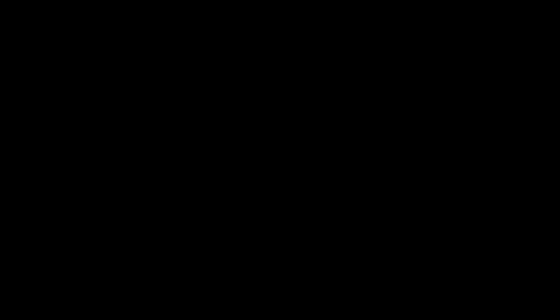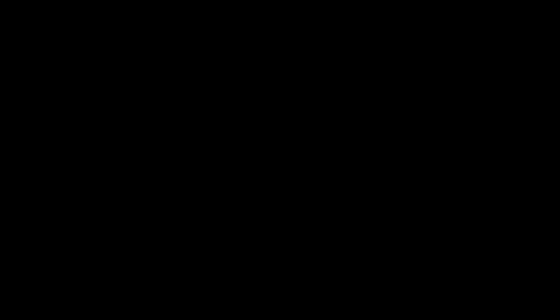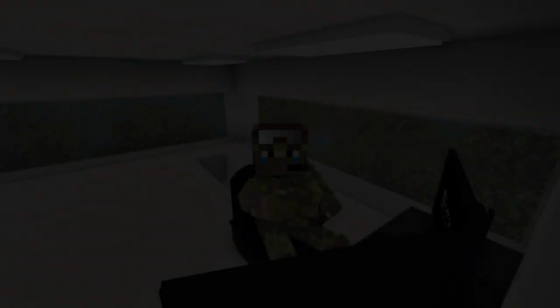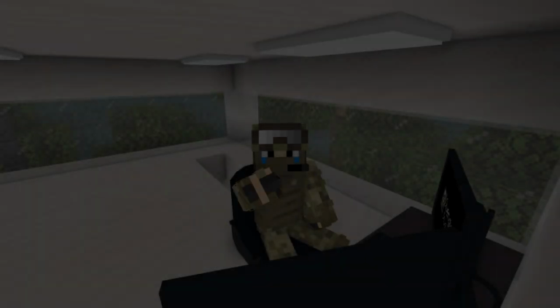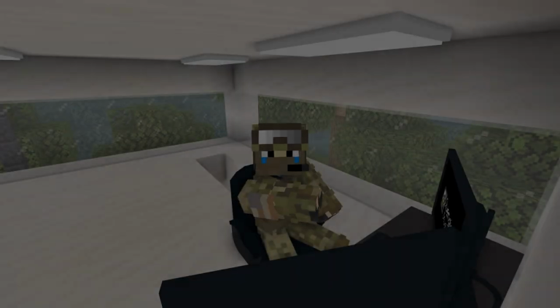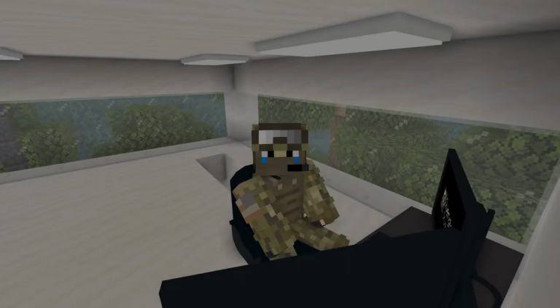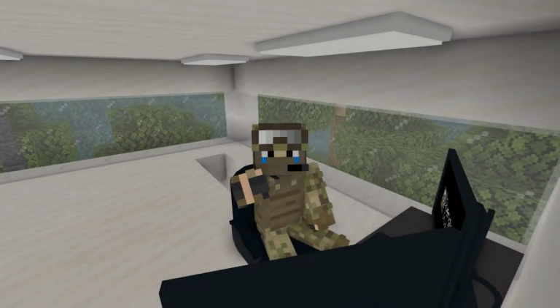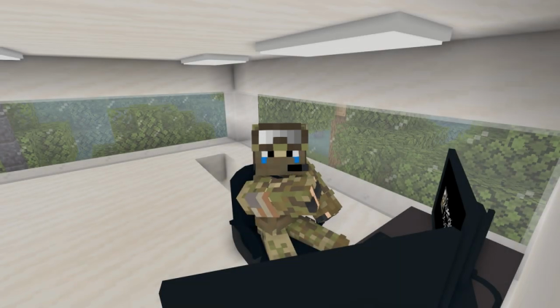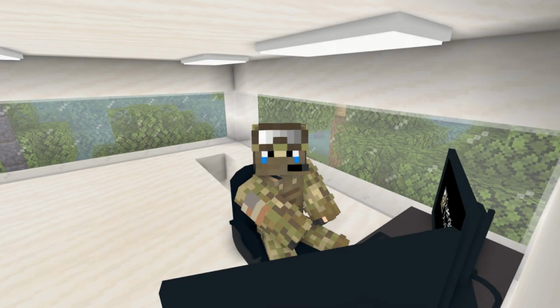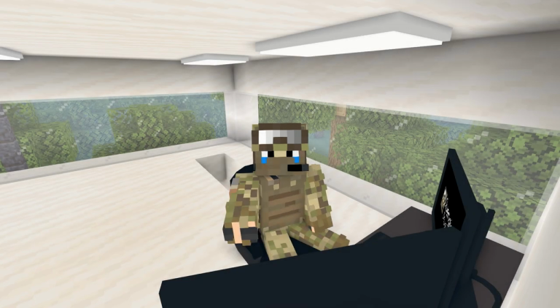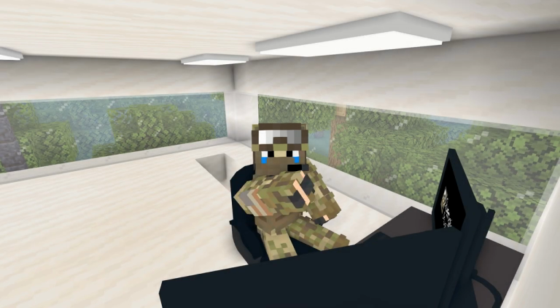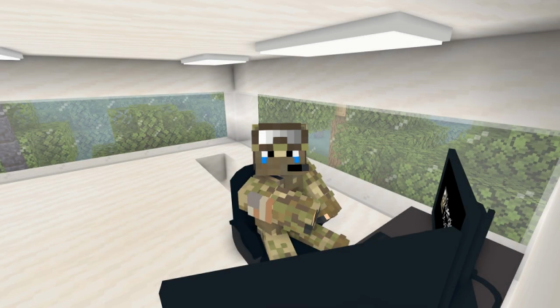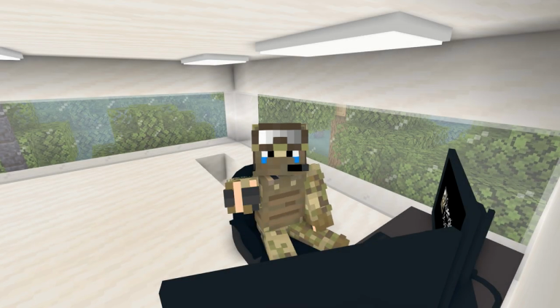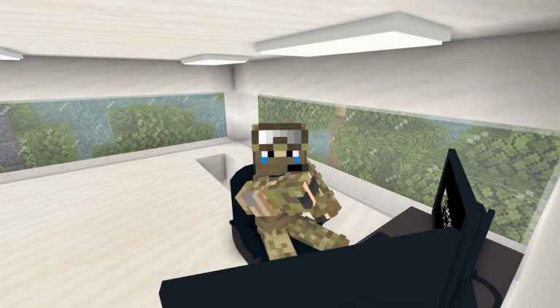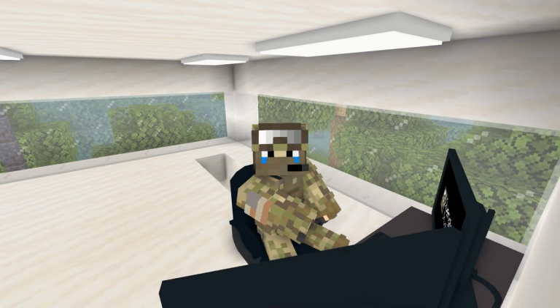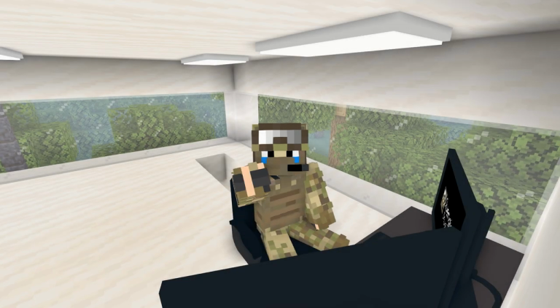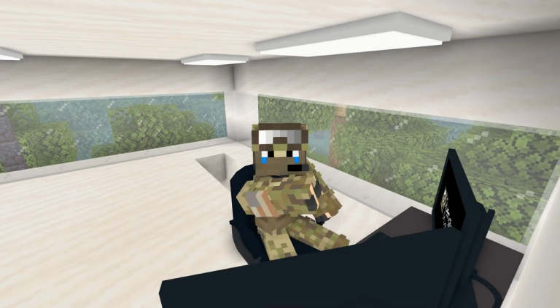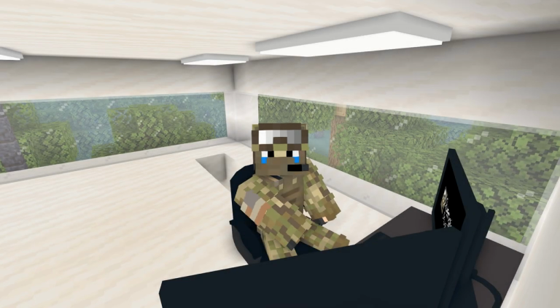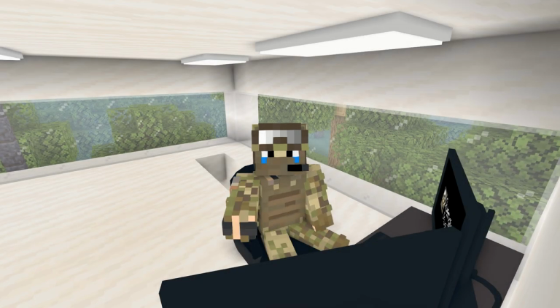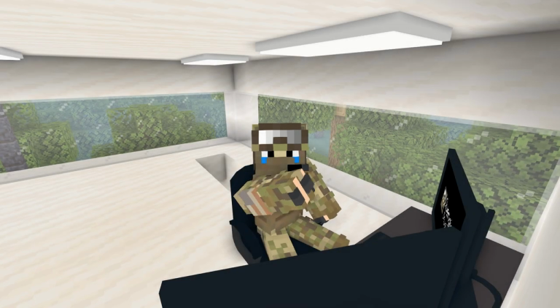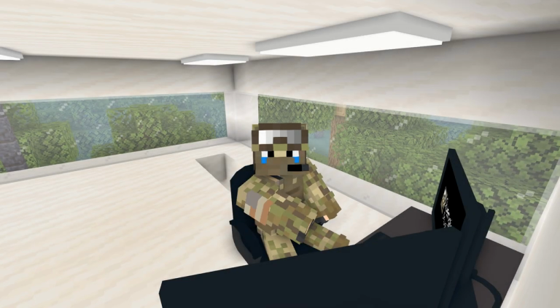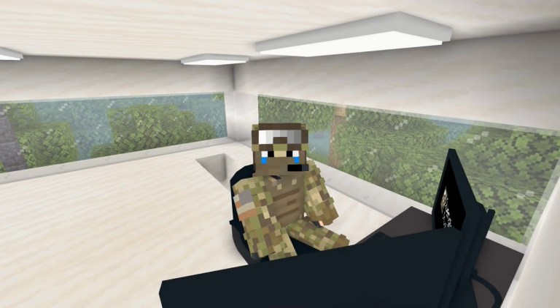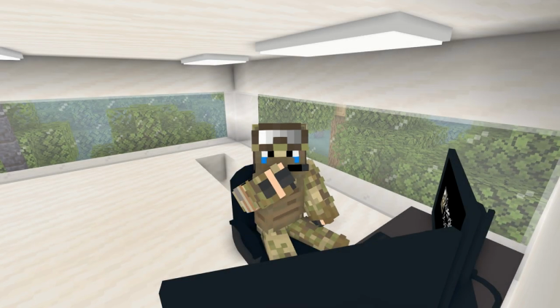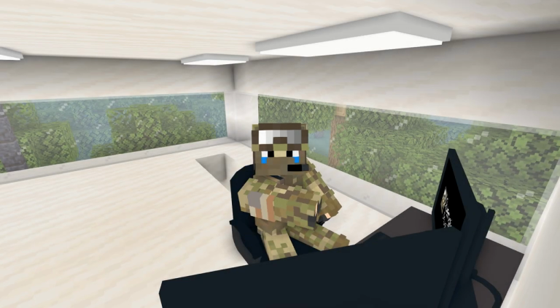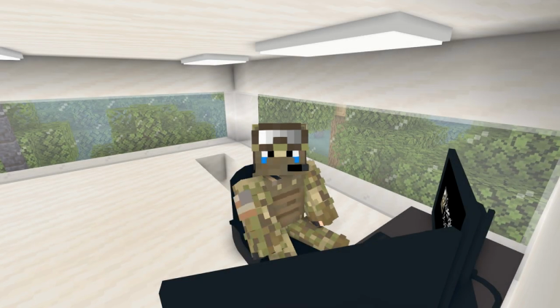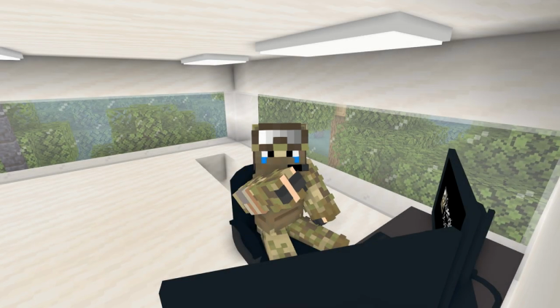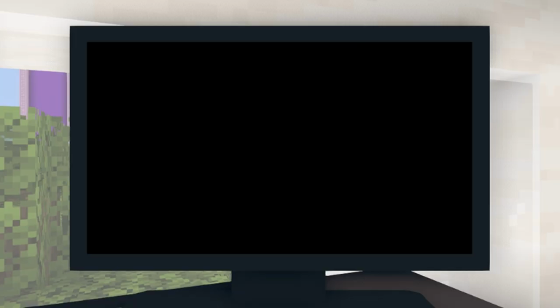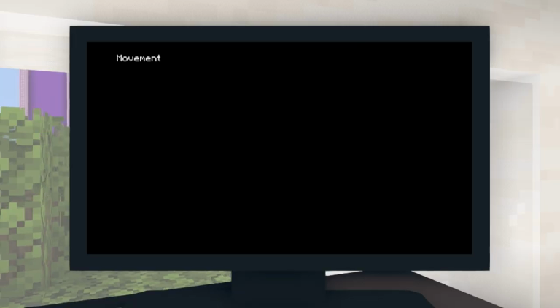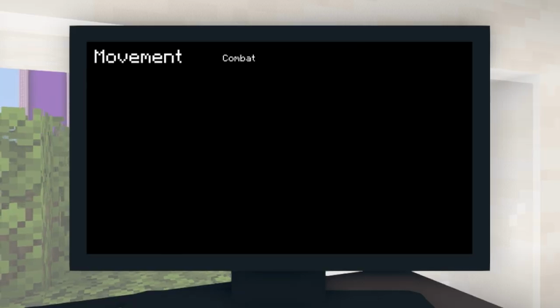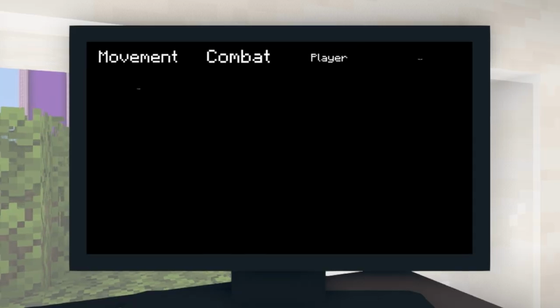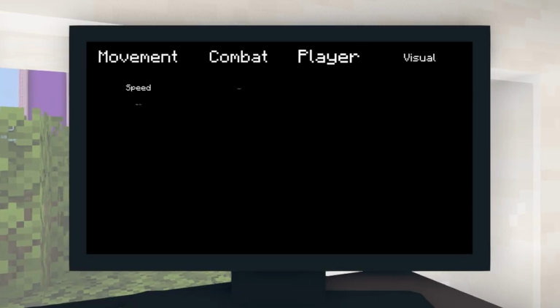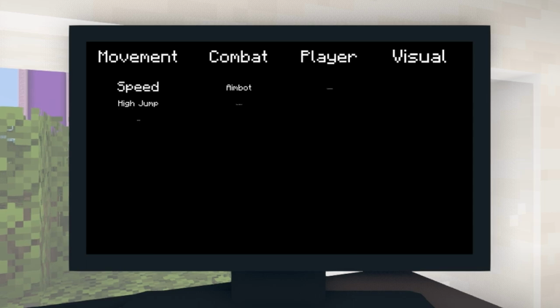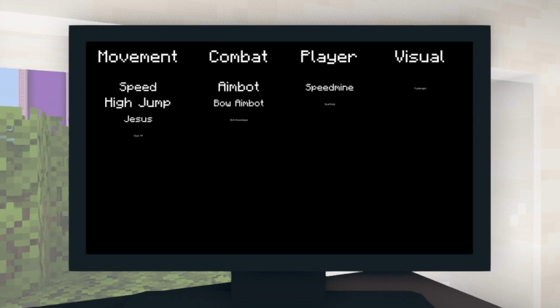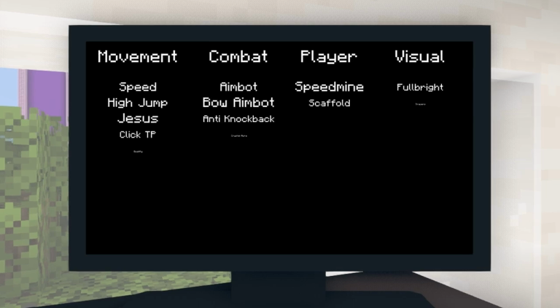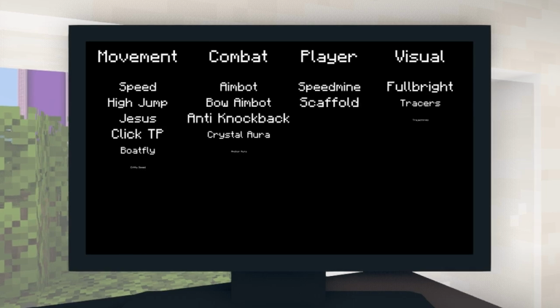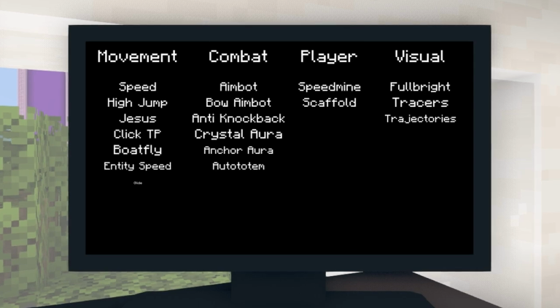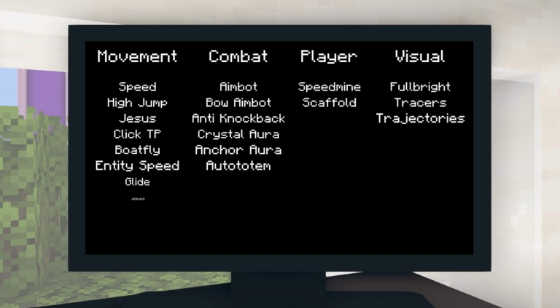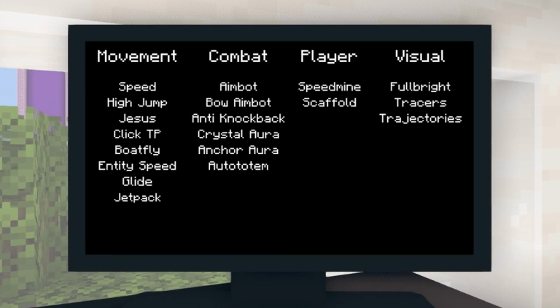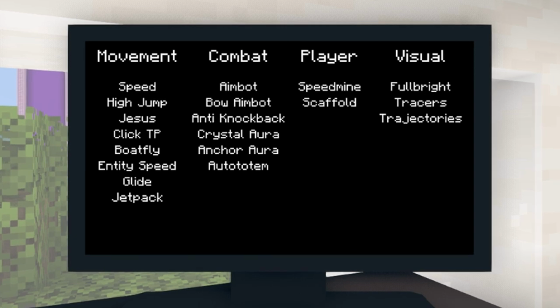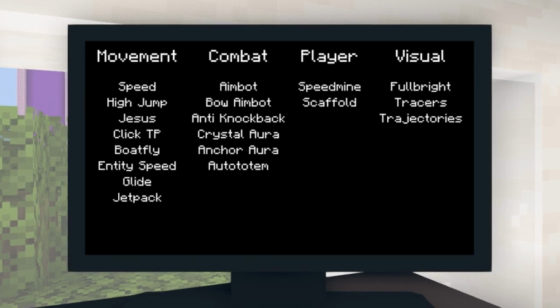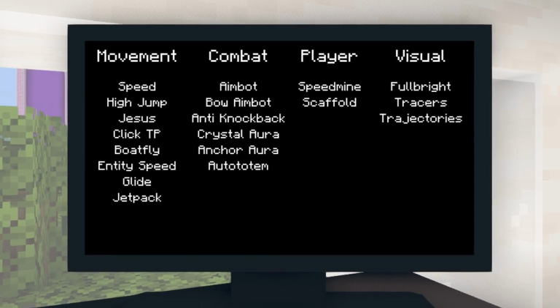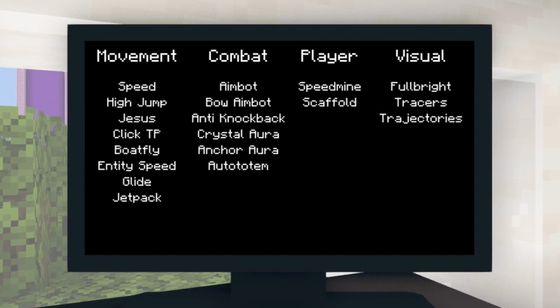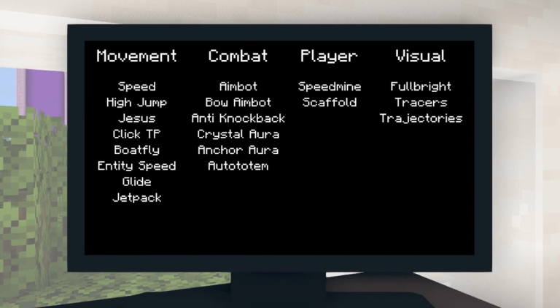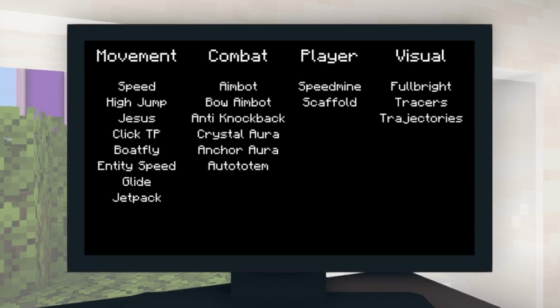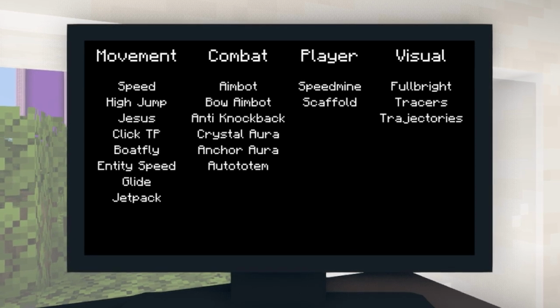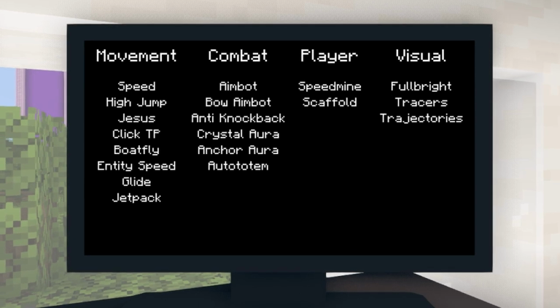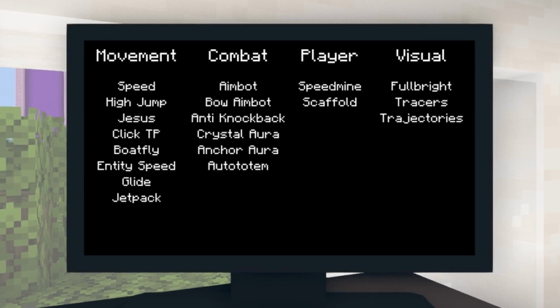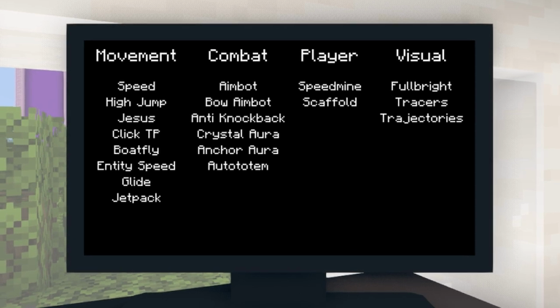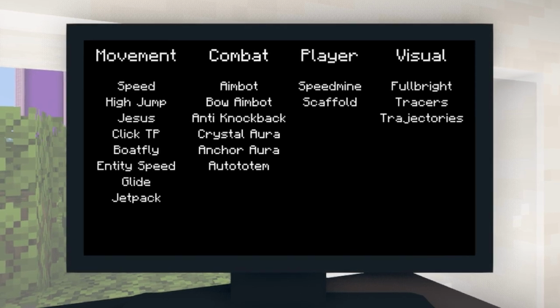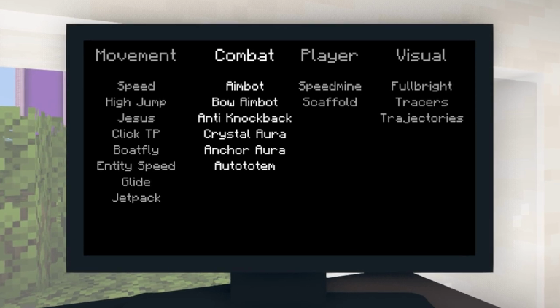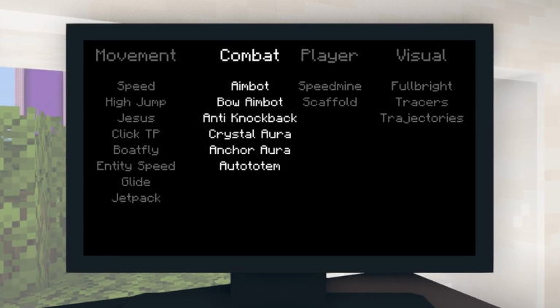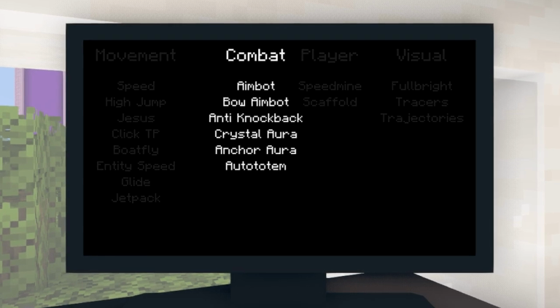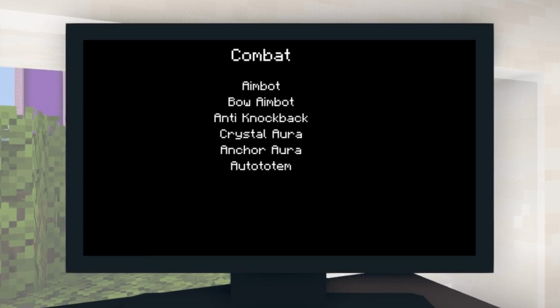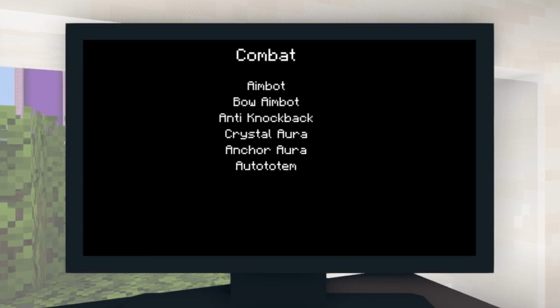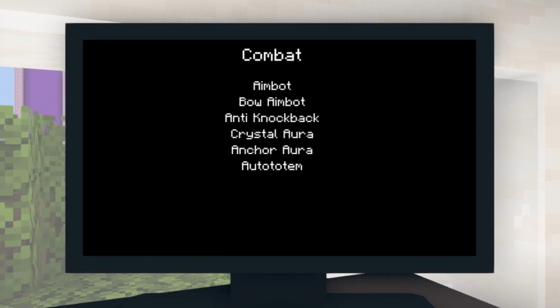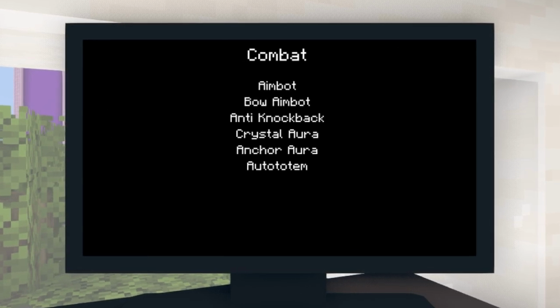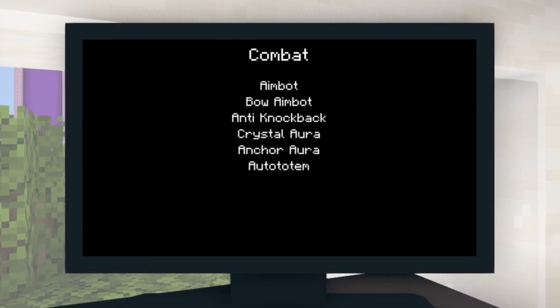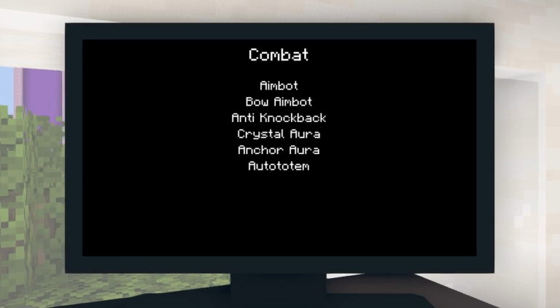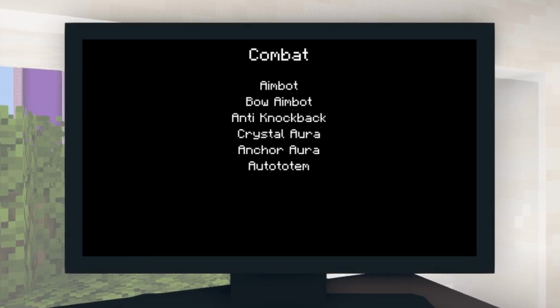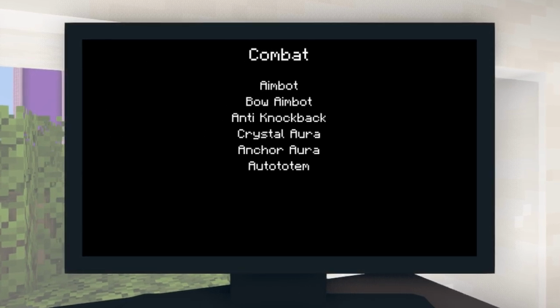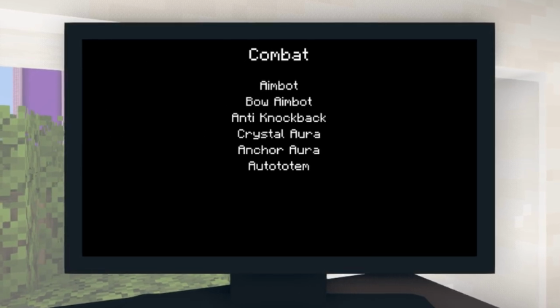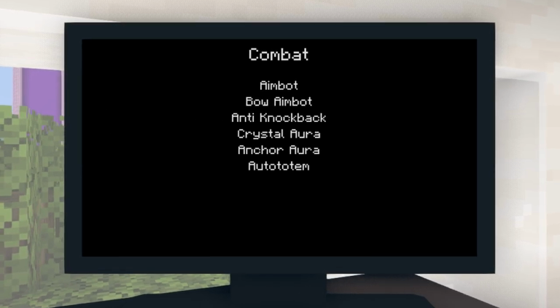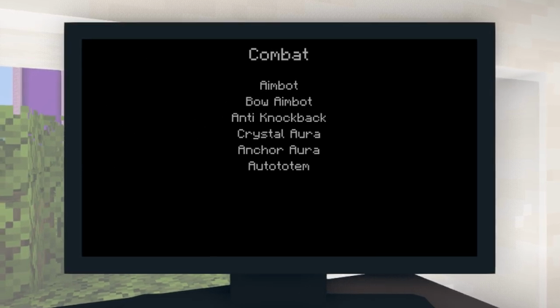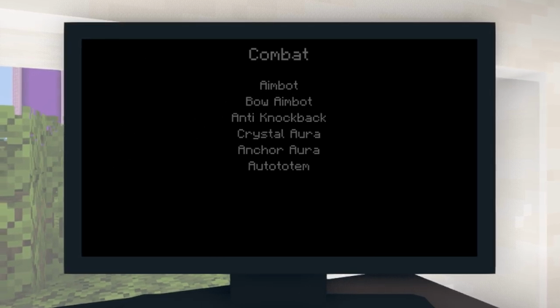Now all the hacks in the movement section are done. The next category I'm going to code is going to be the combat category. Let's get started.